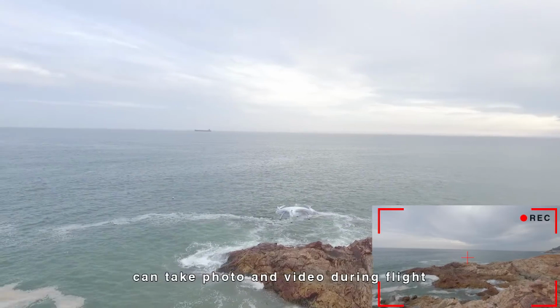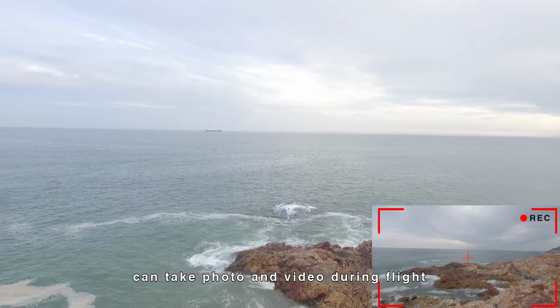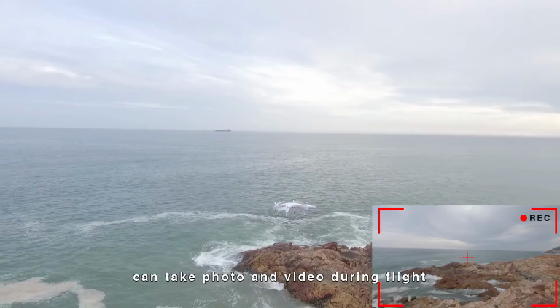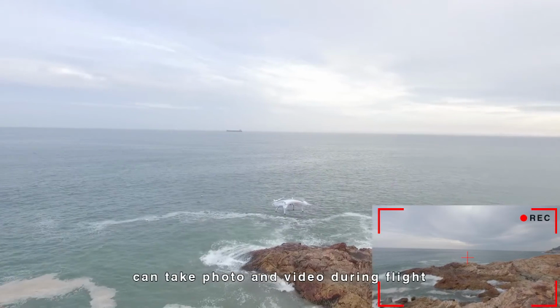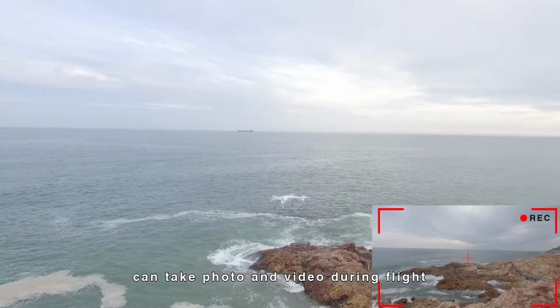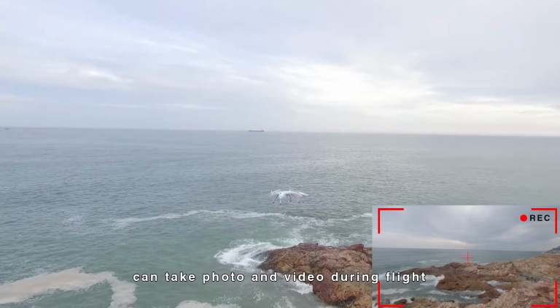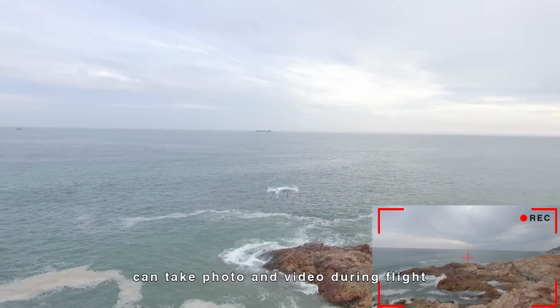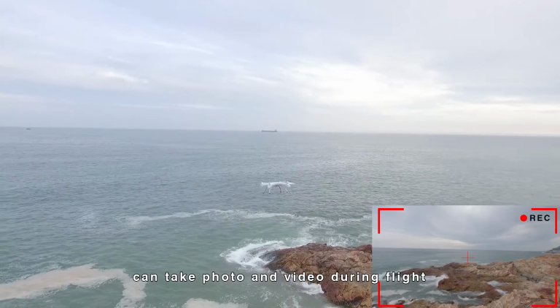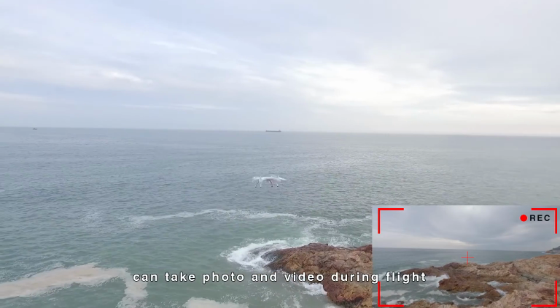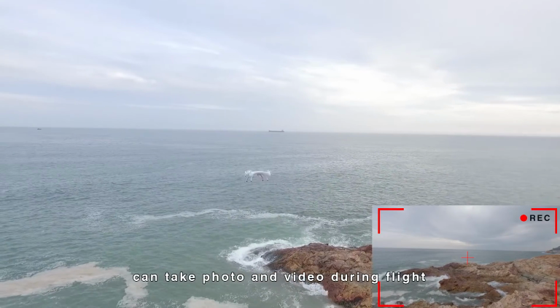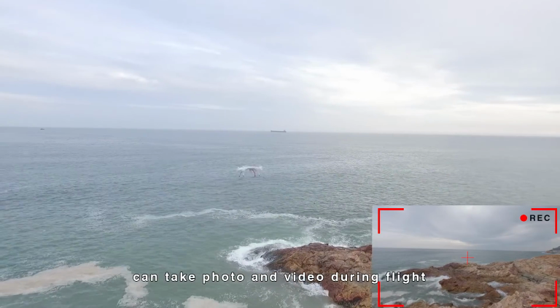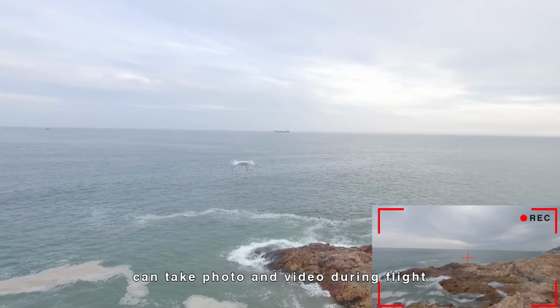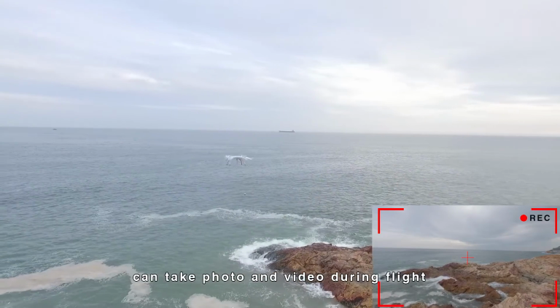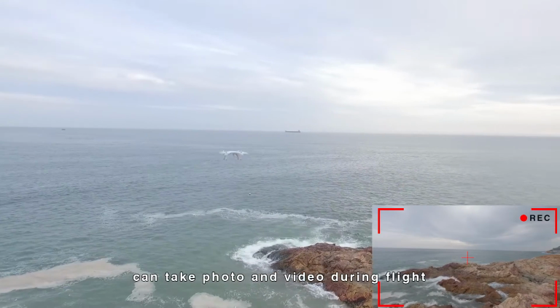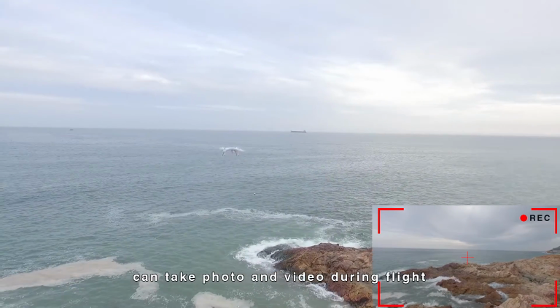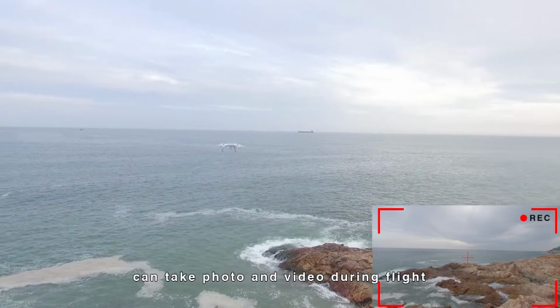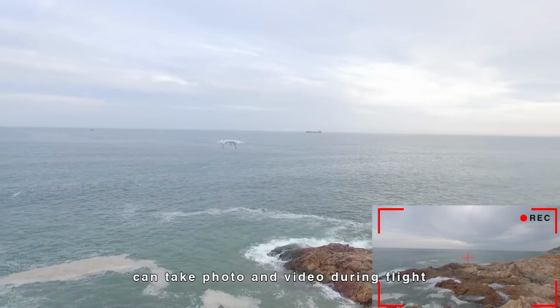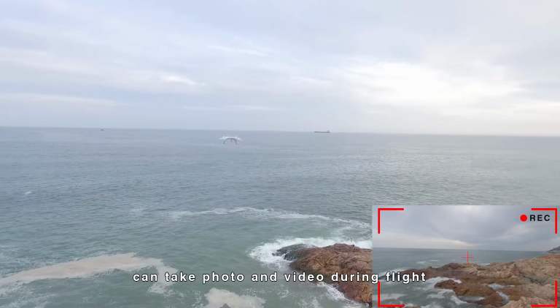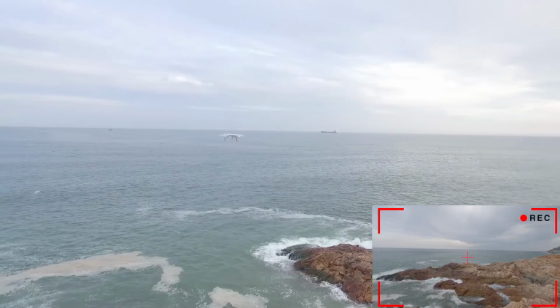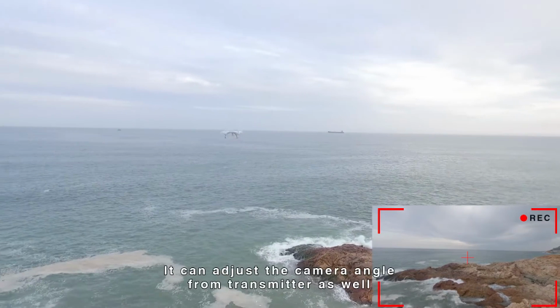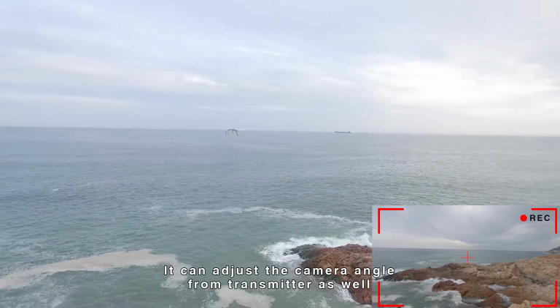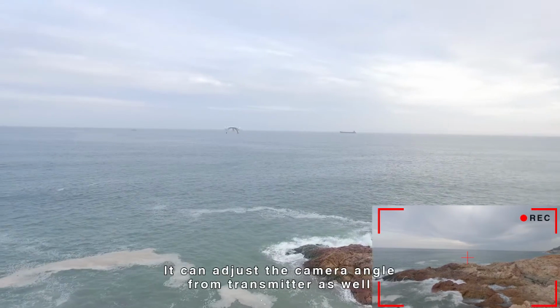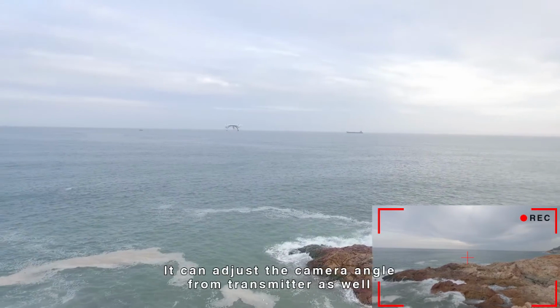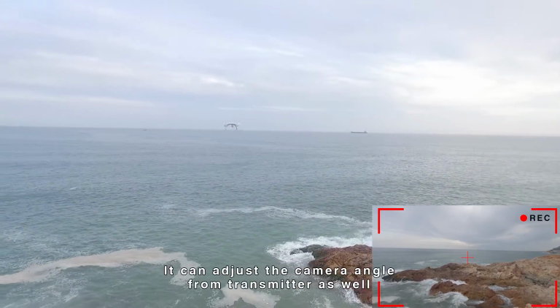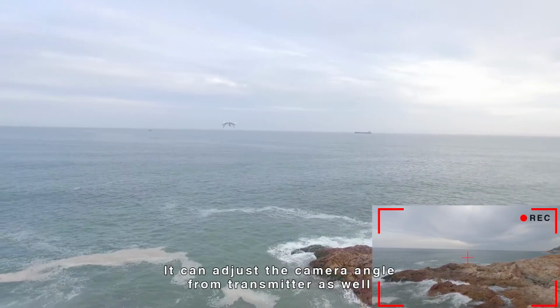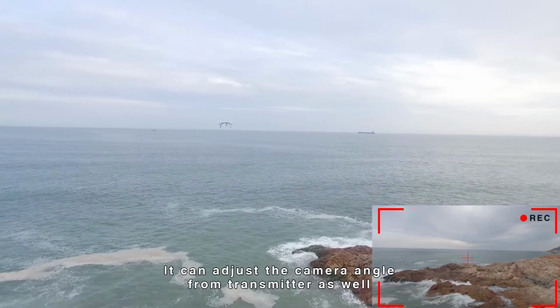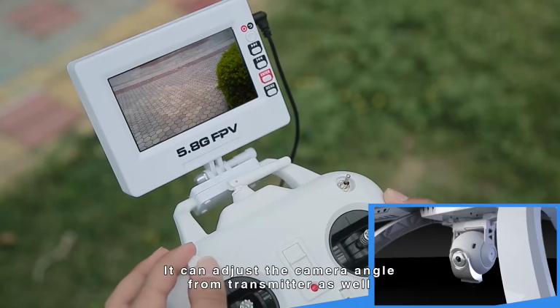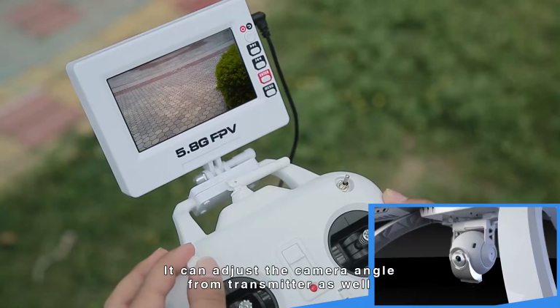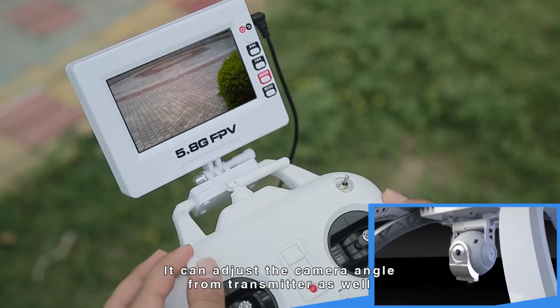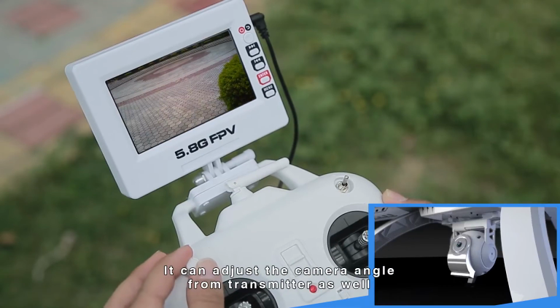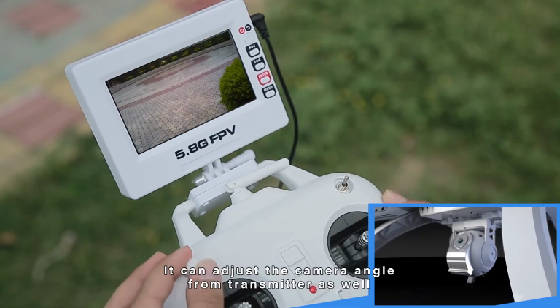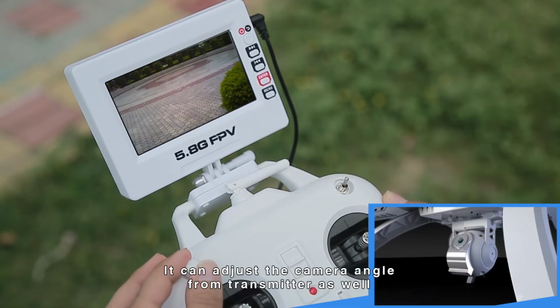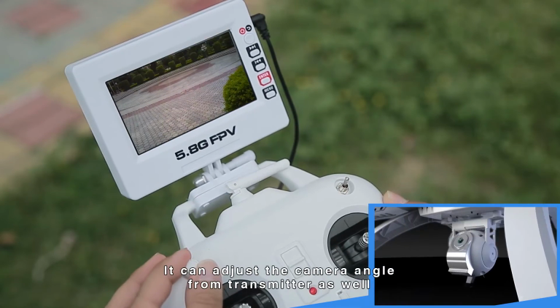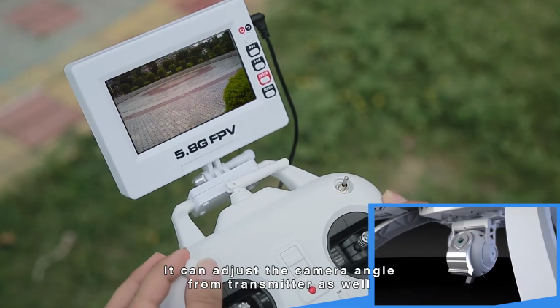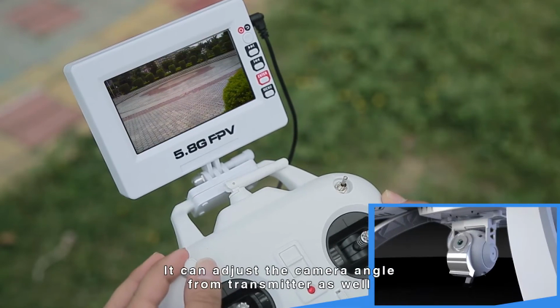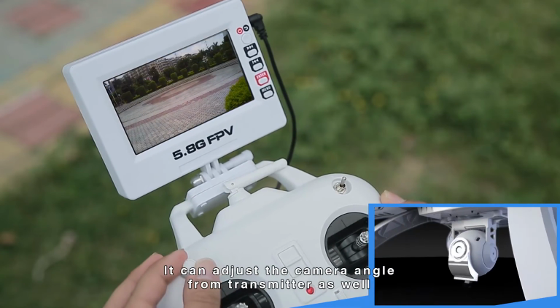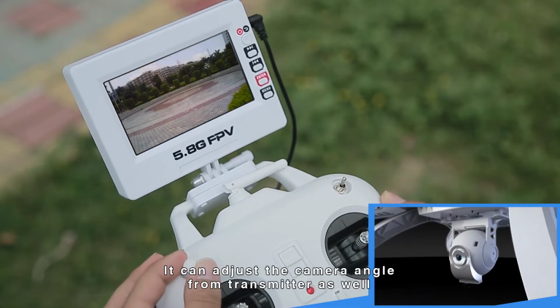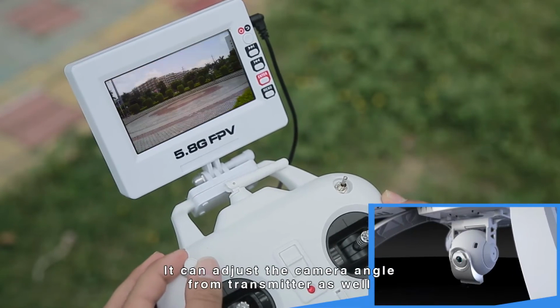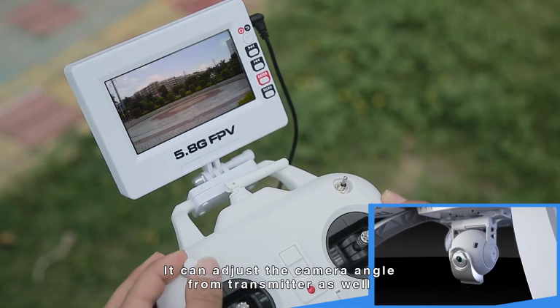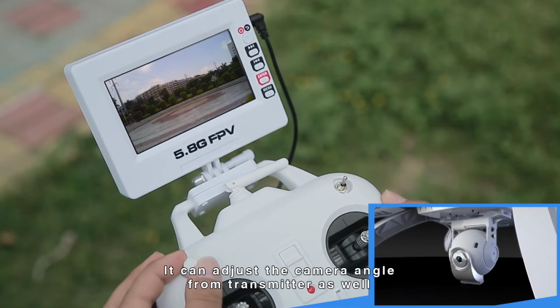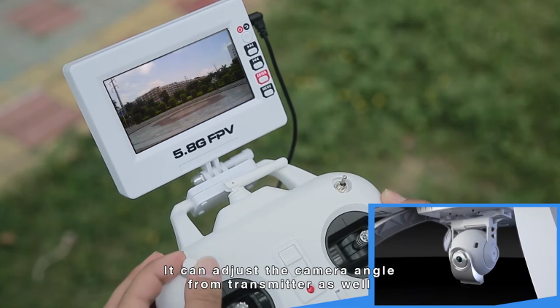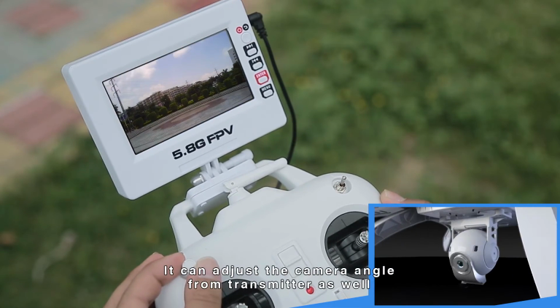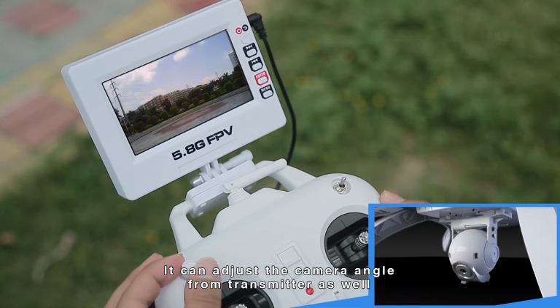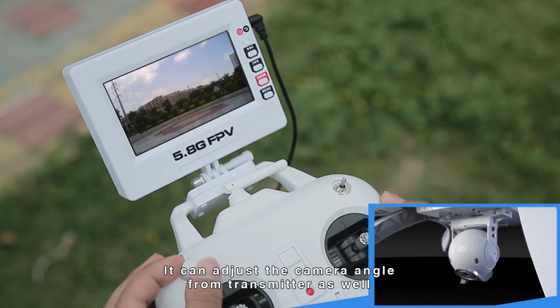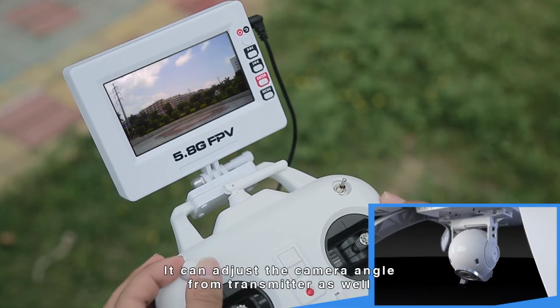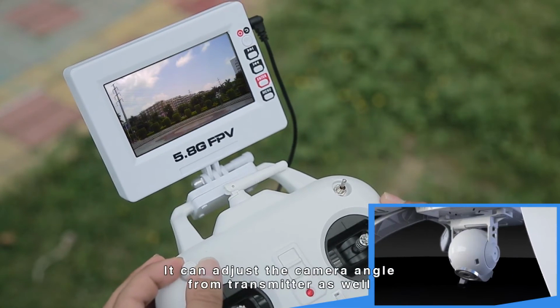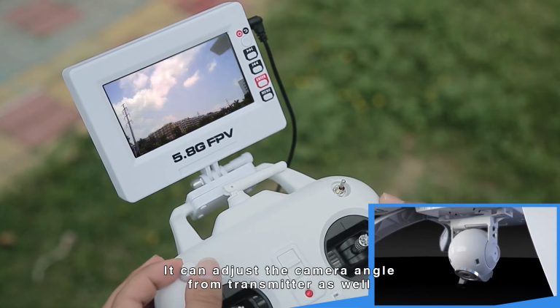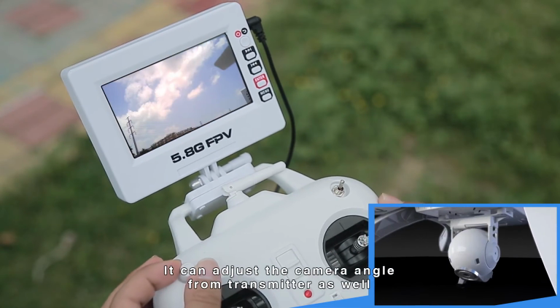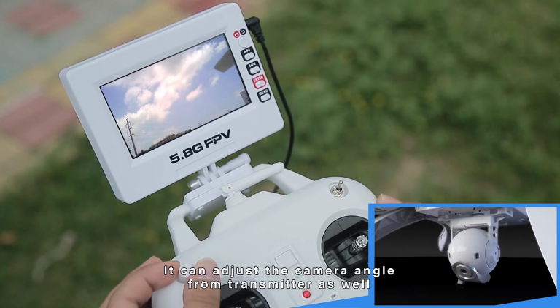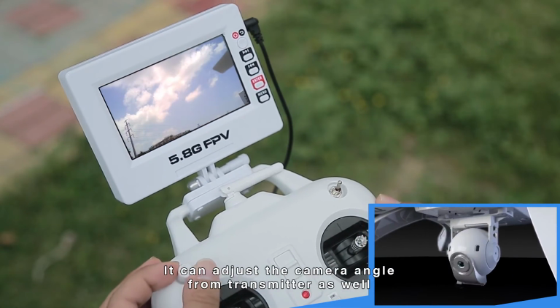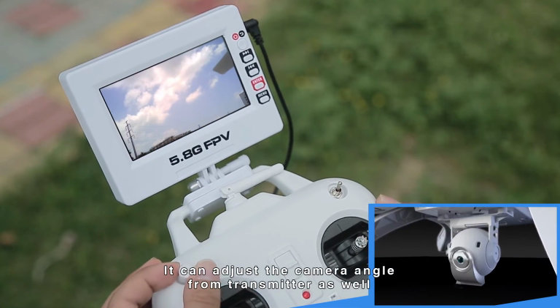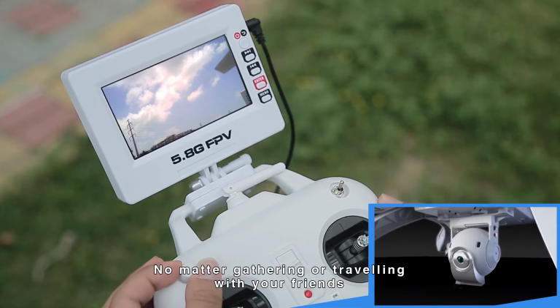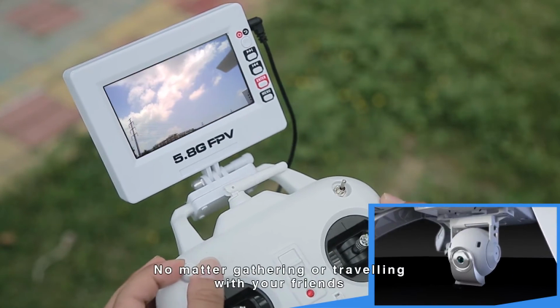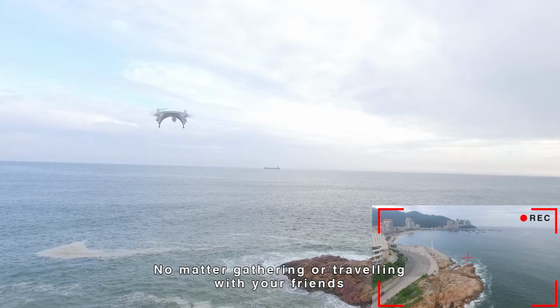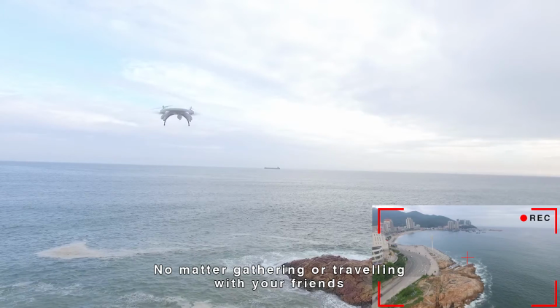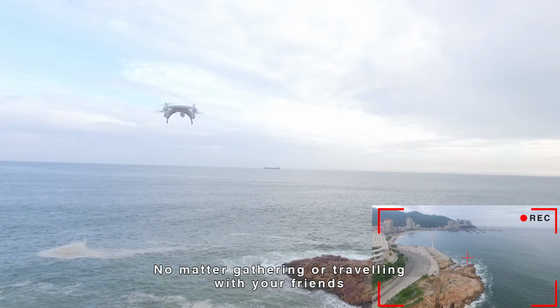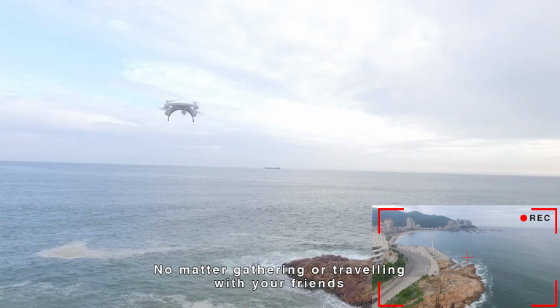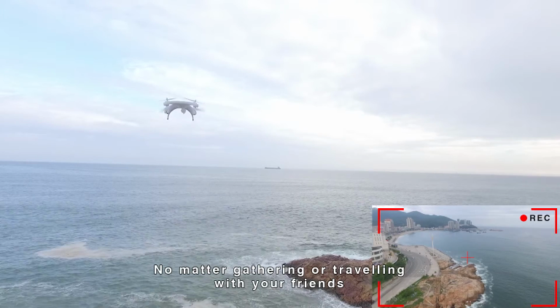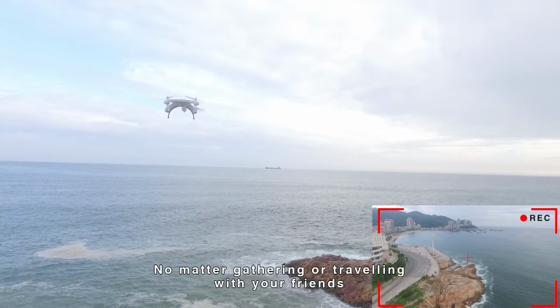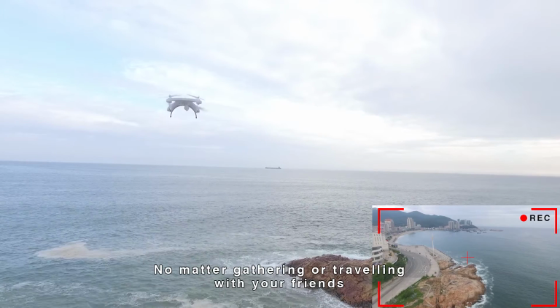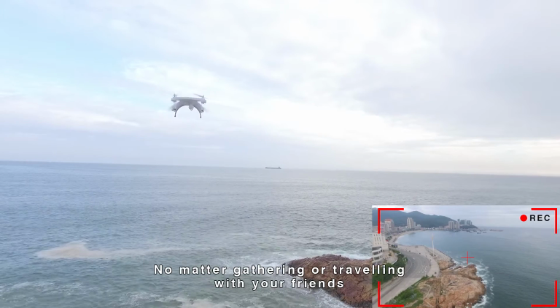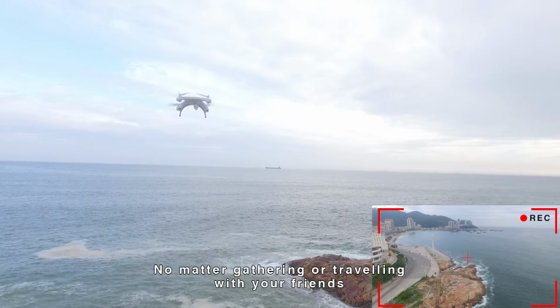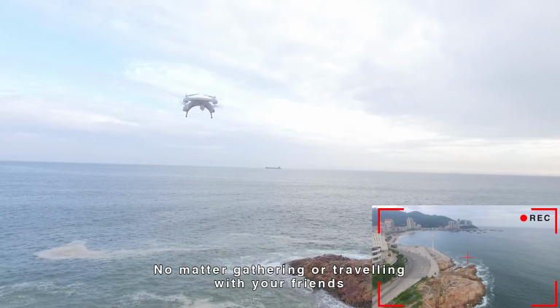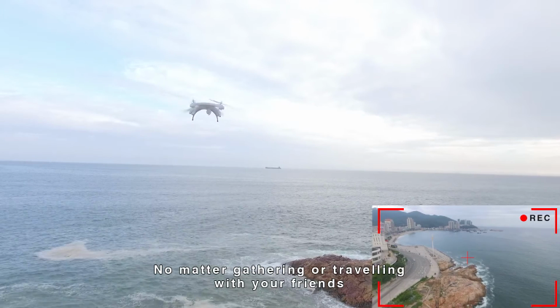With a 720p HD camera, it can take photos and video during flight. You can also adjust the camera angle from the transmitter.